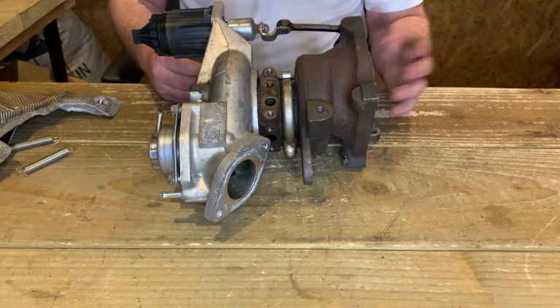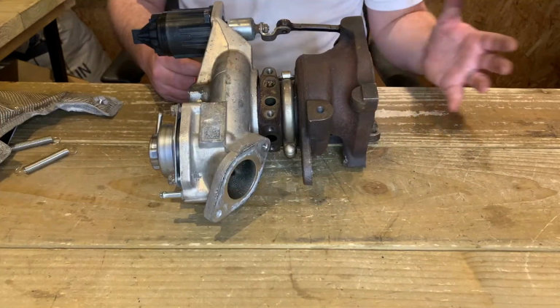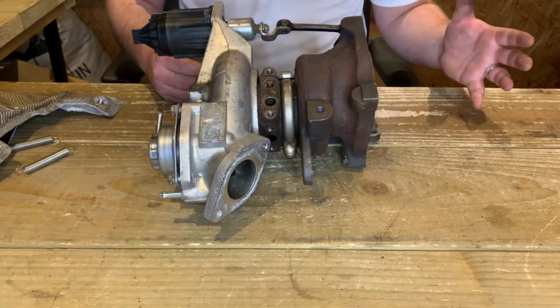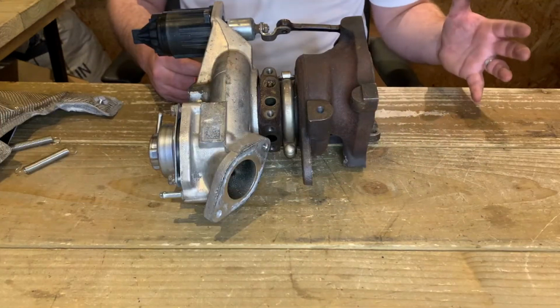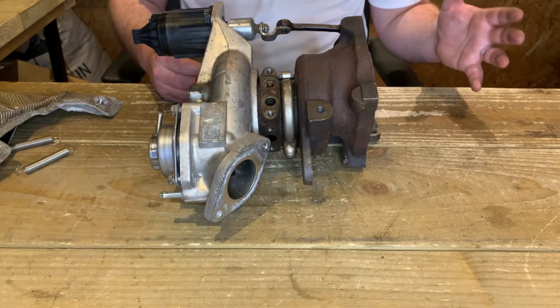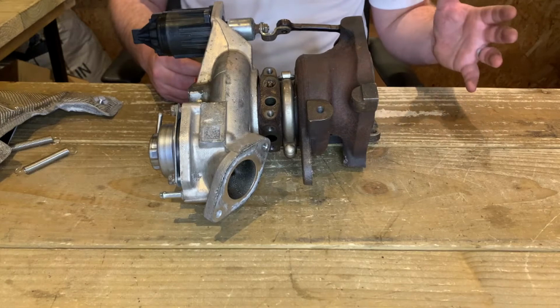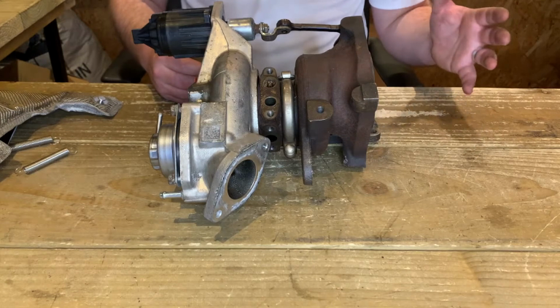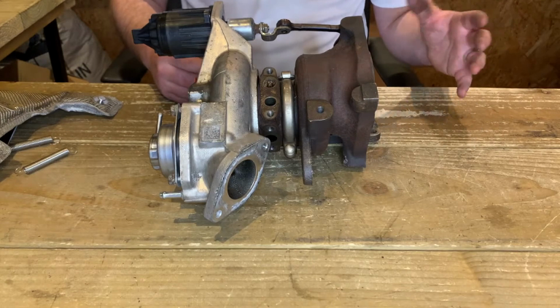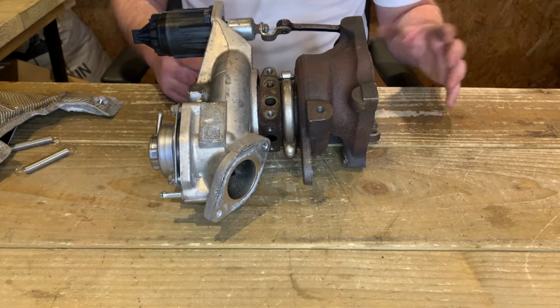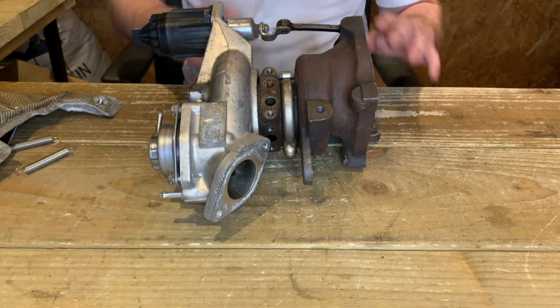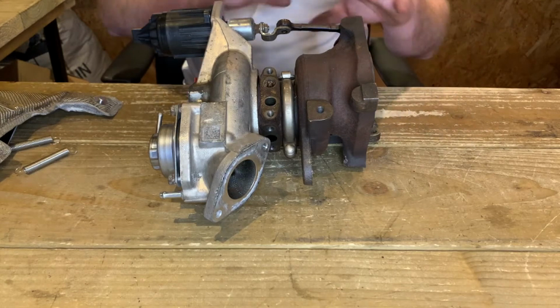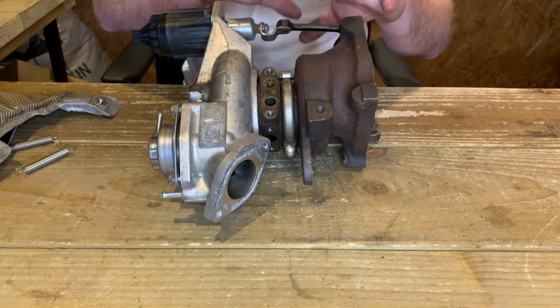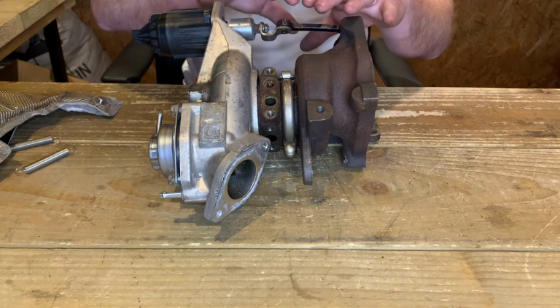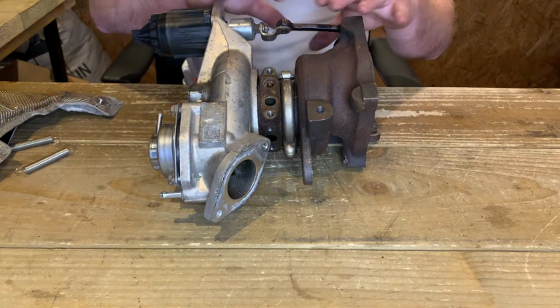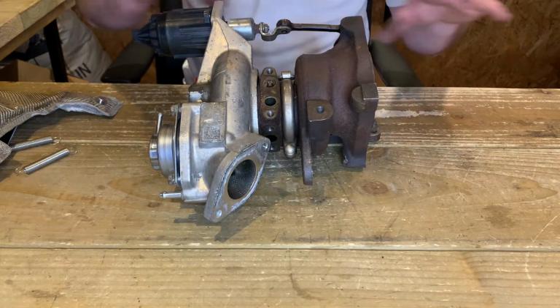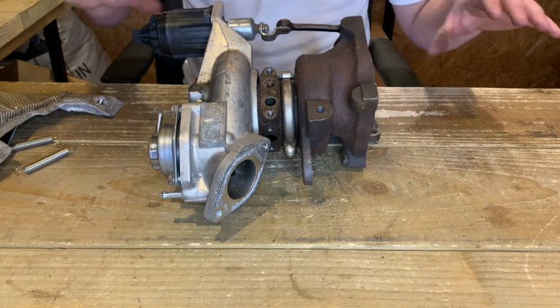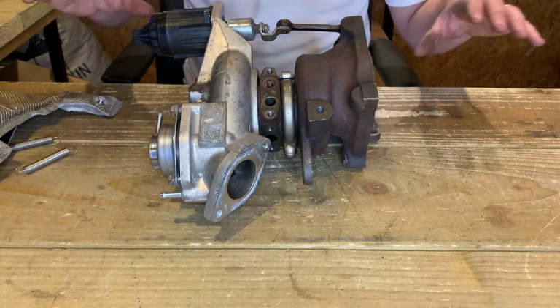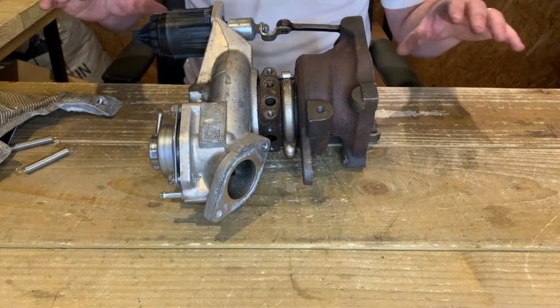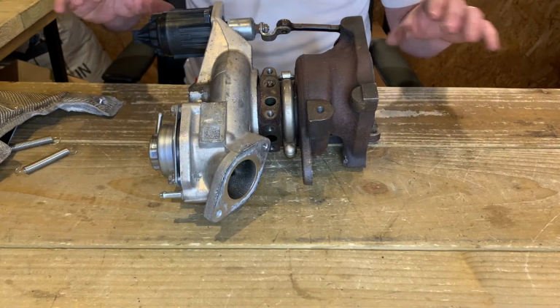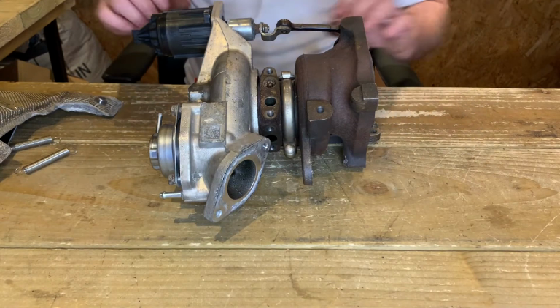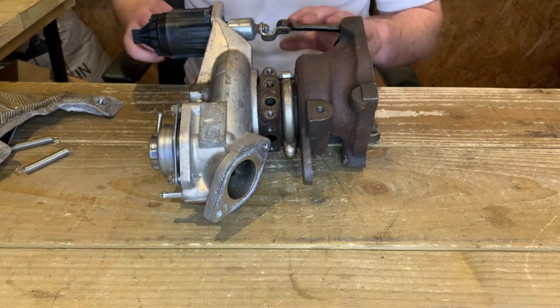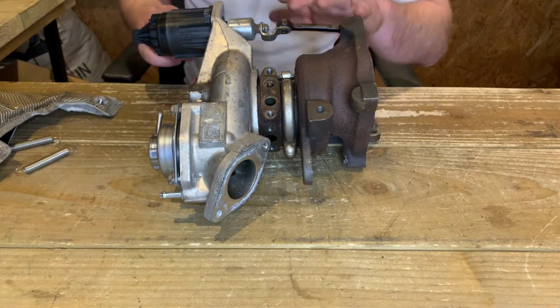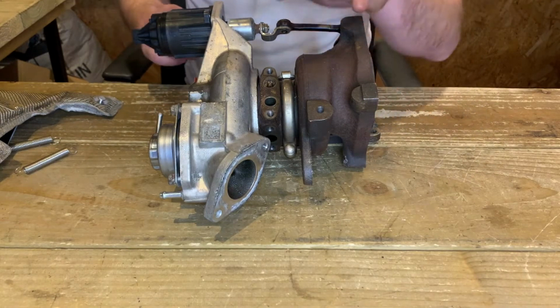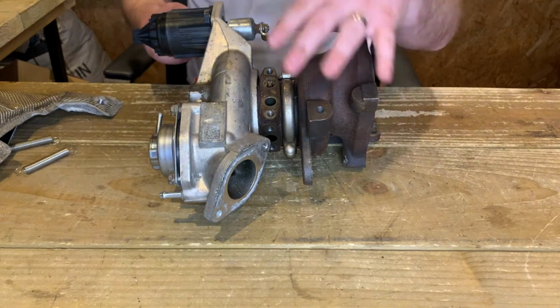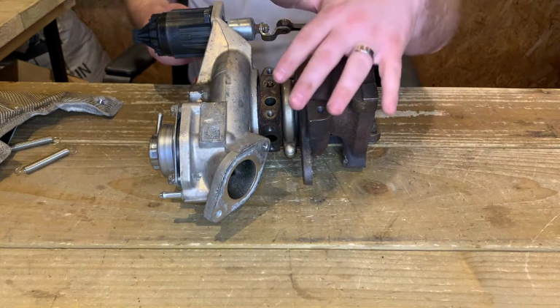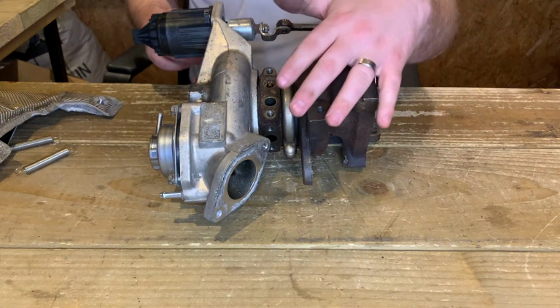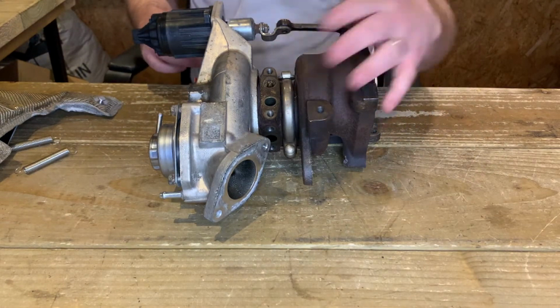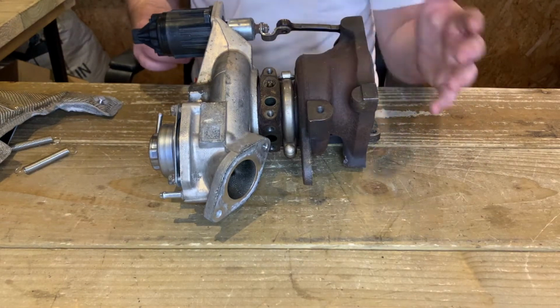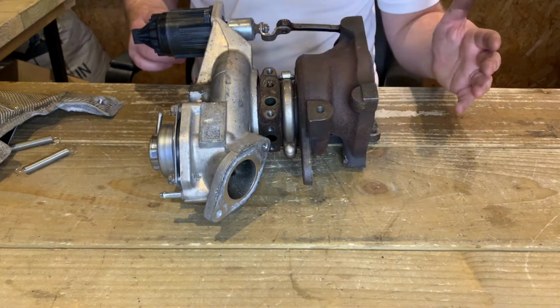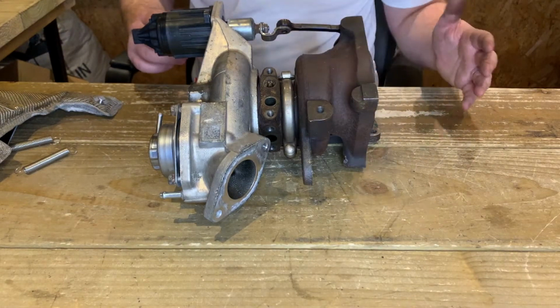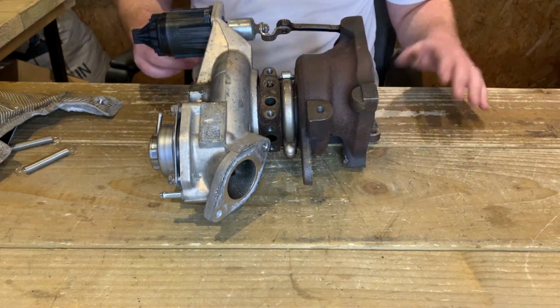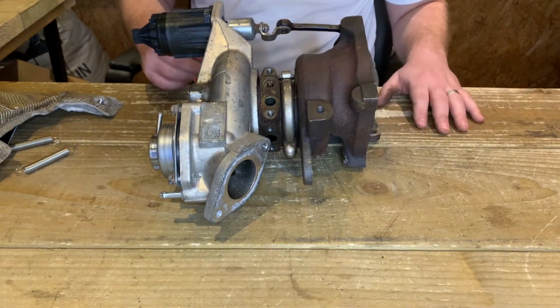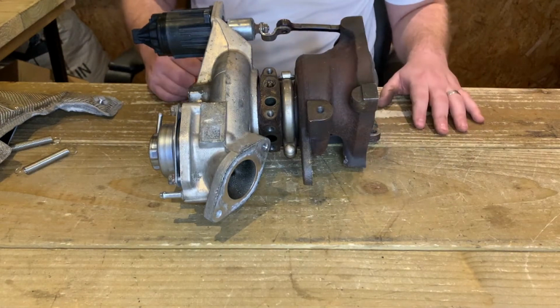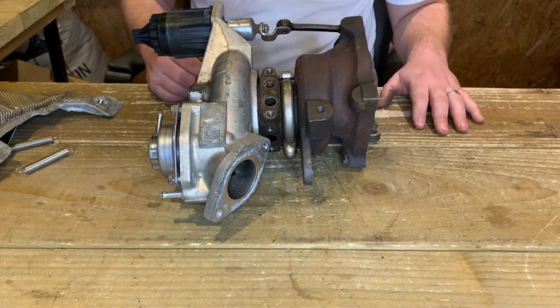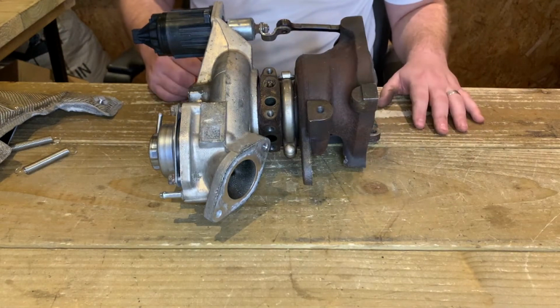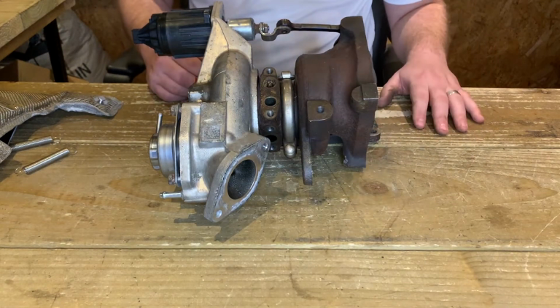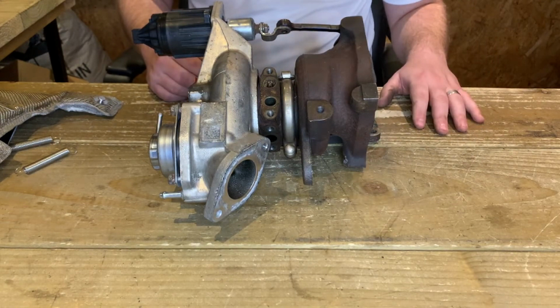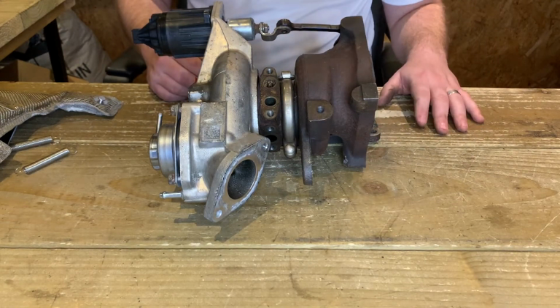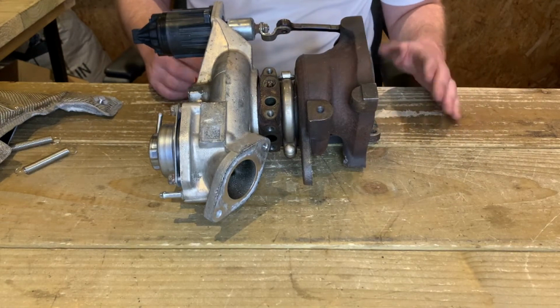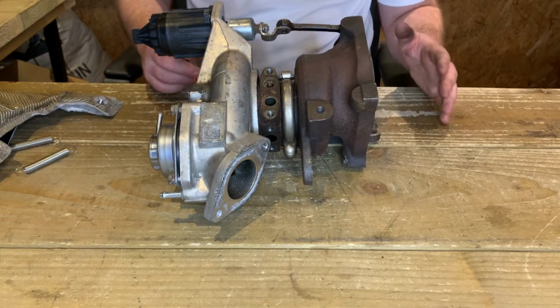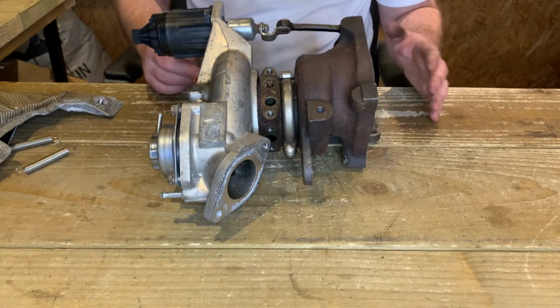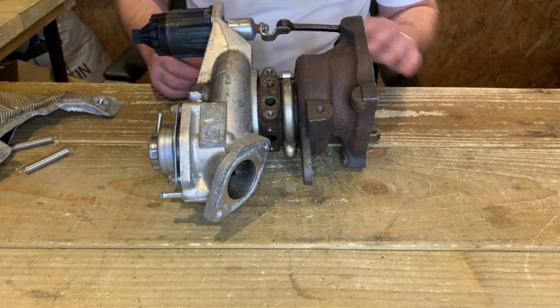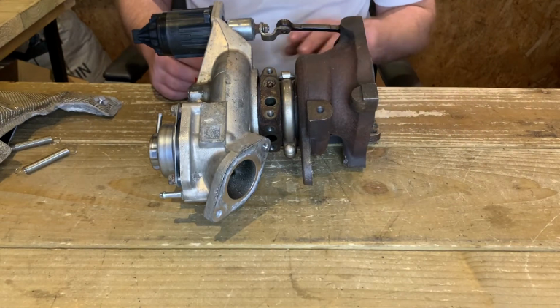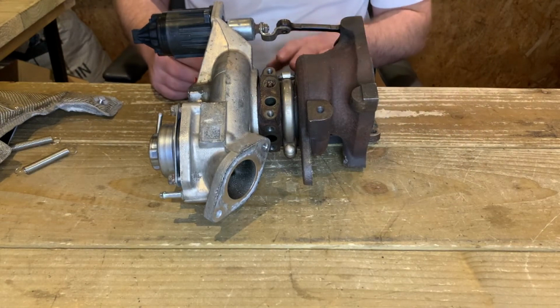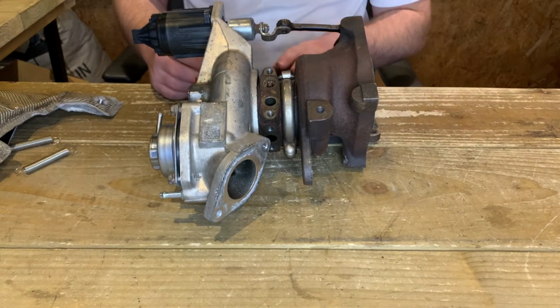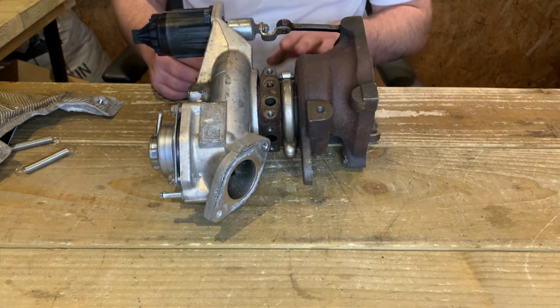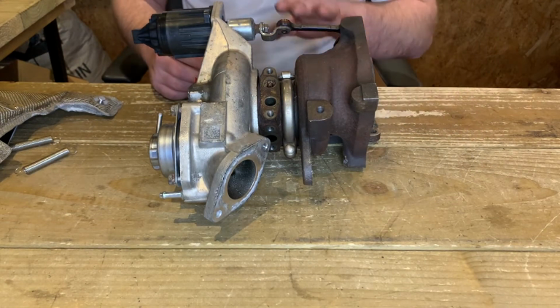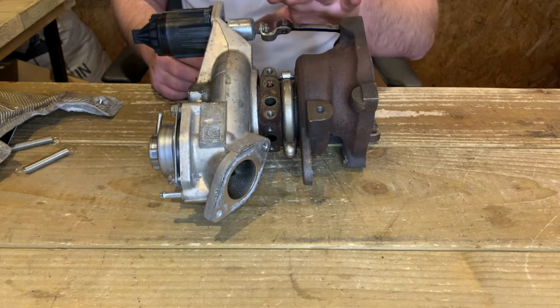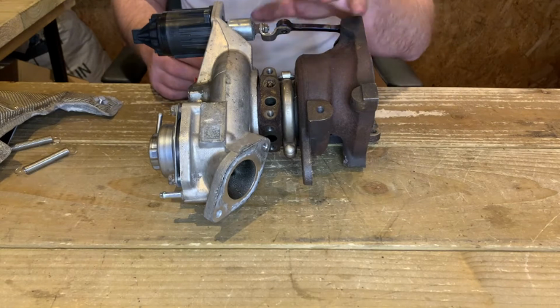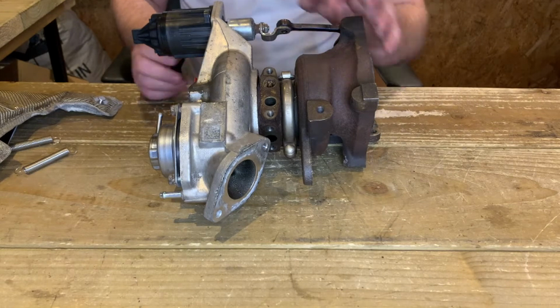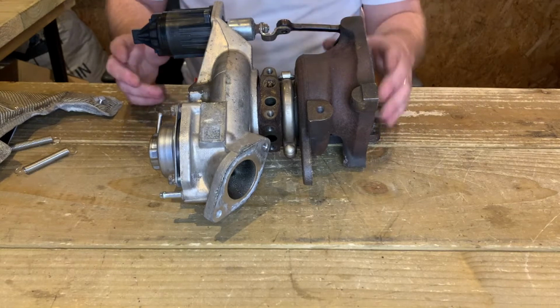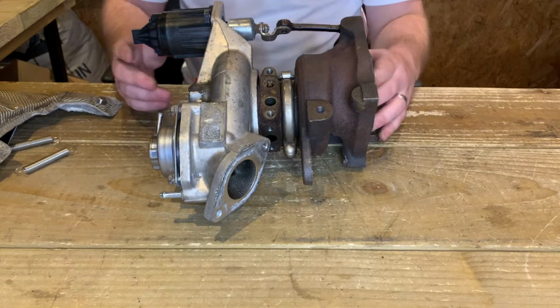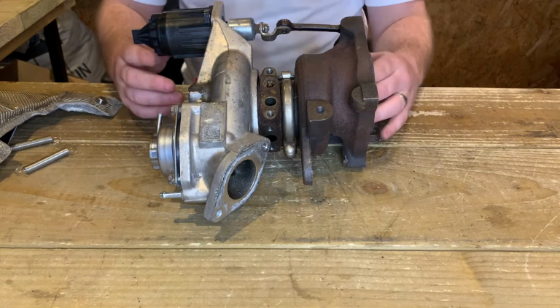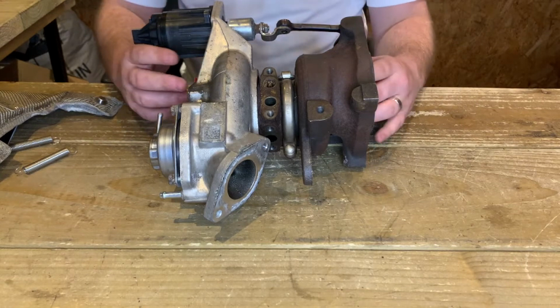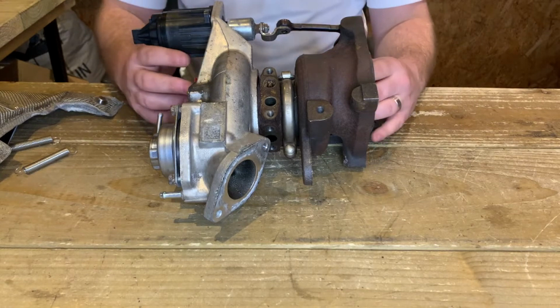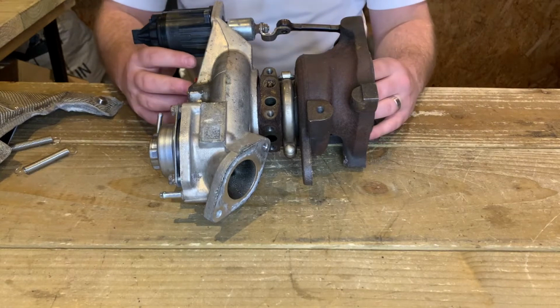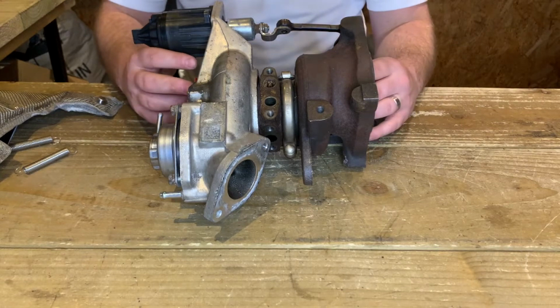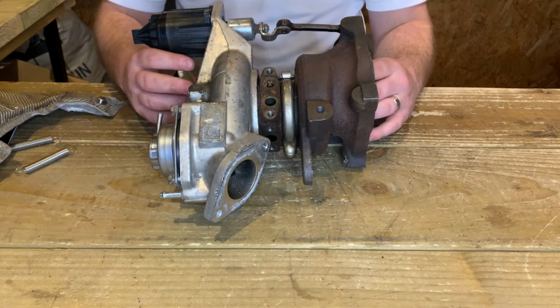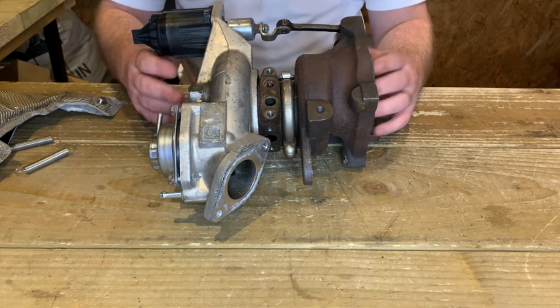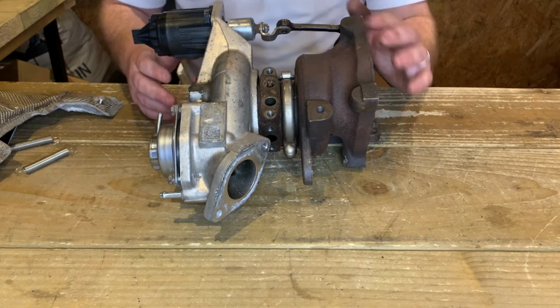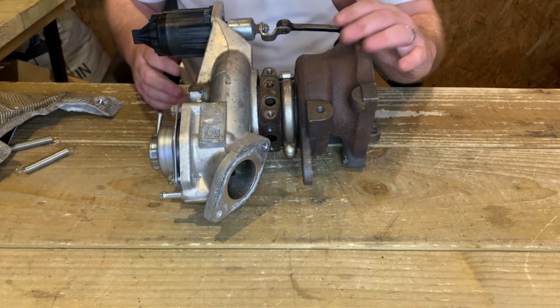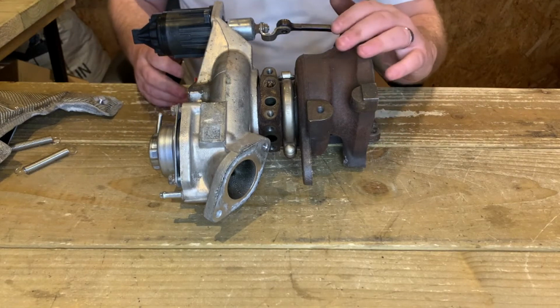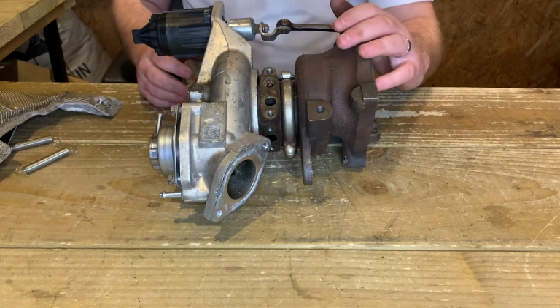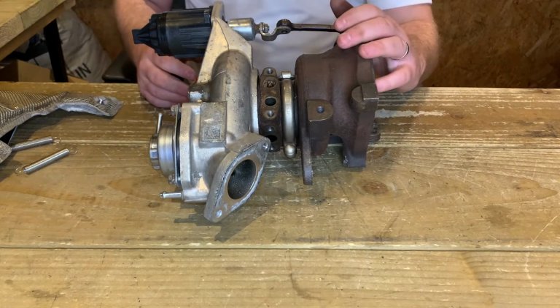First up you're going to have to remove your air intake tube and your heat shield, which should be pretty straightforward. From there you'll have the top of your turbo exposed like you see here.